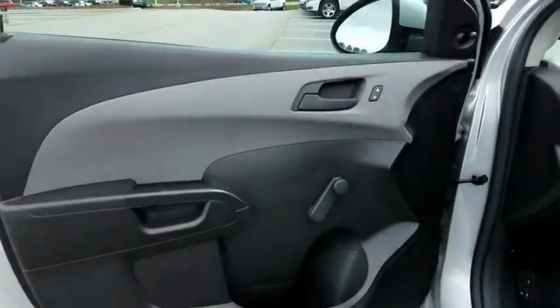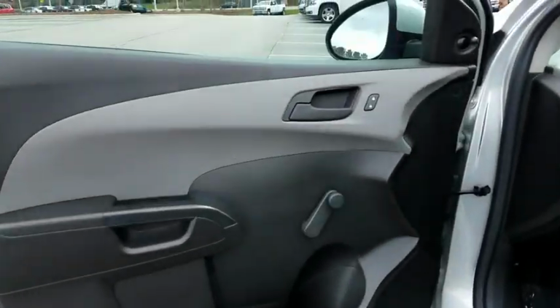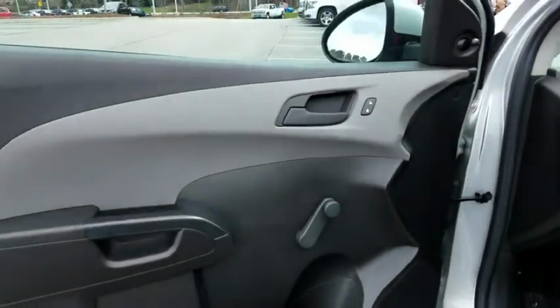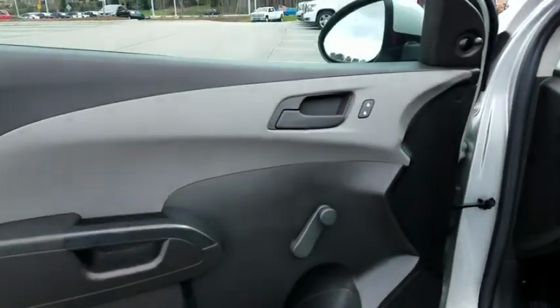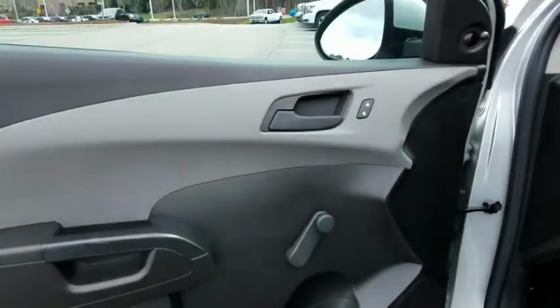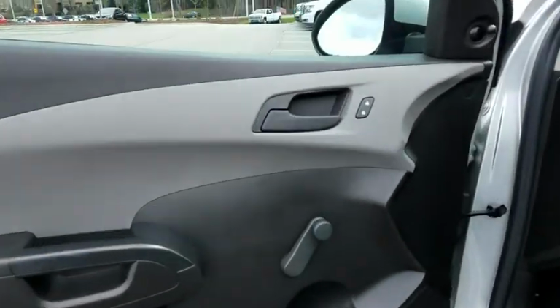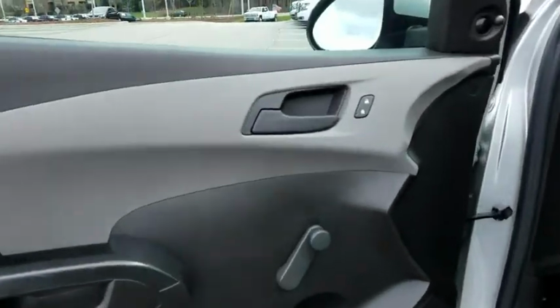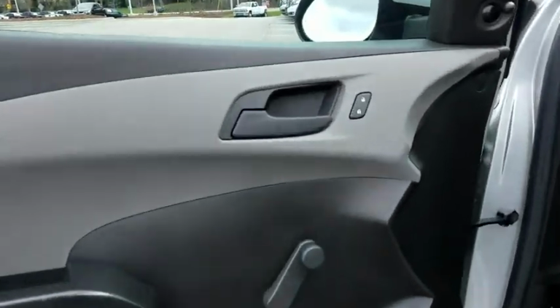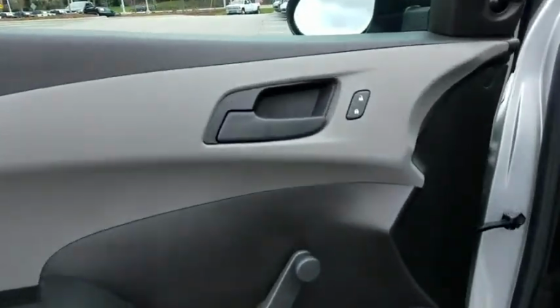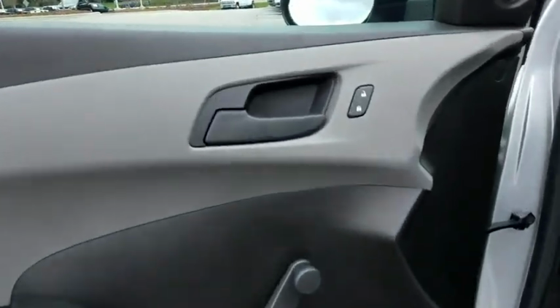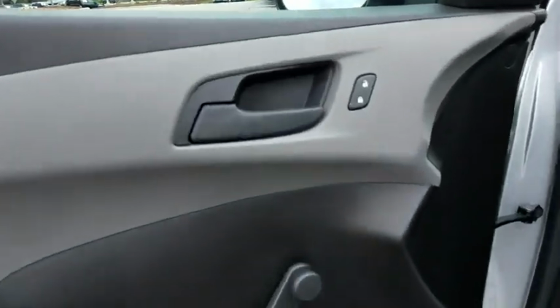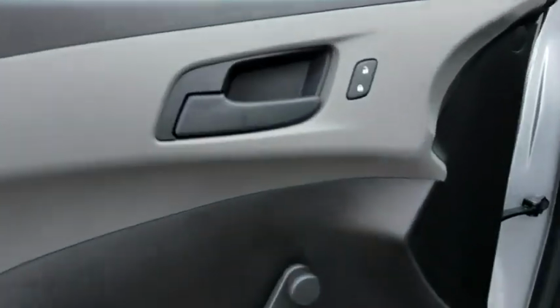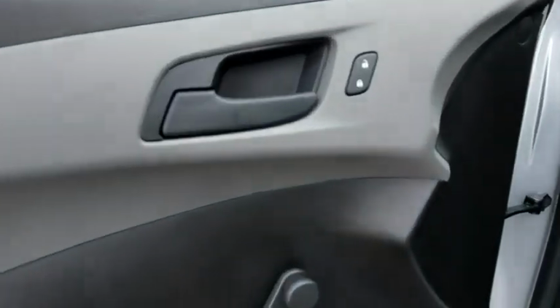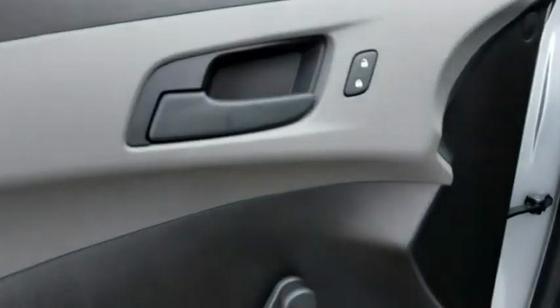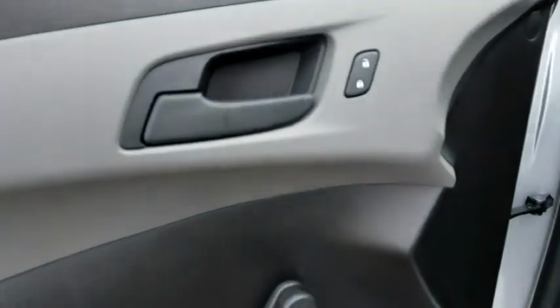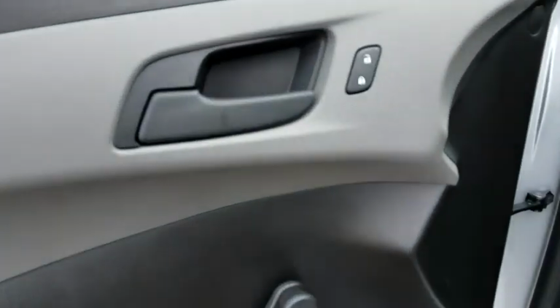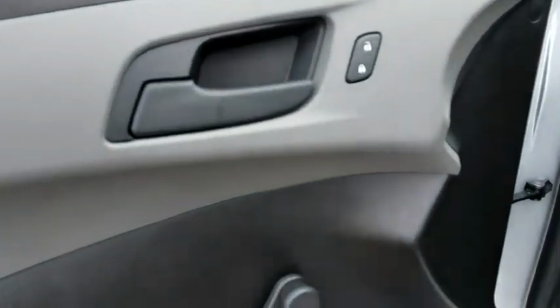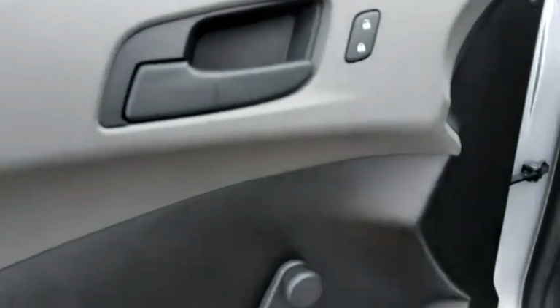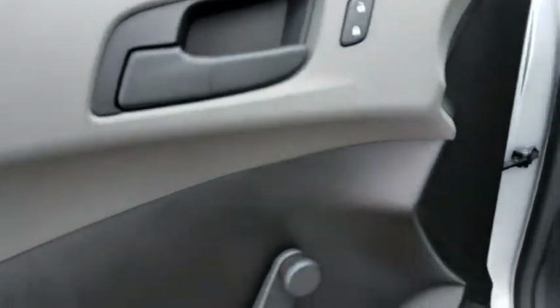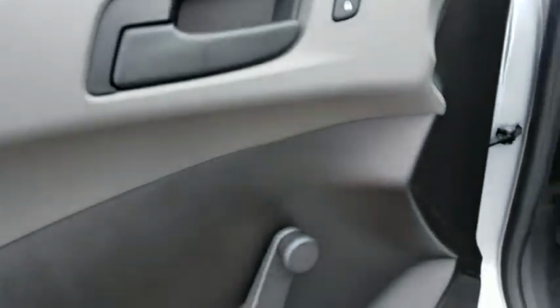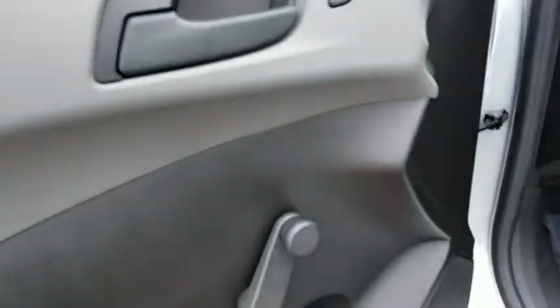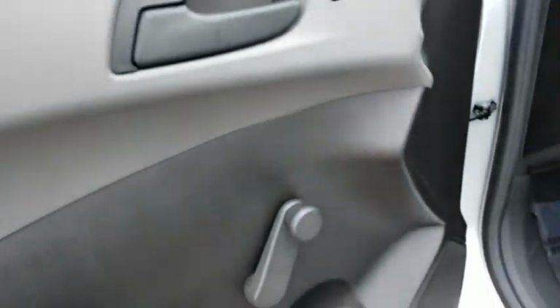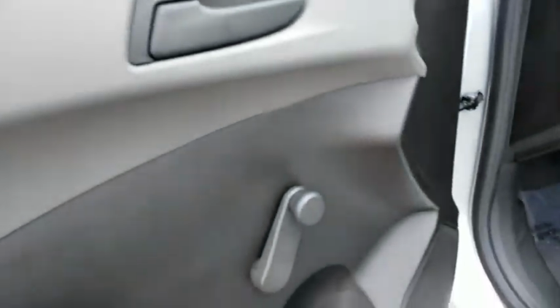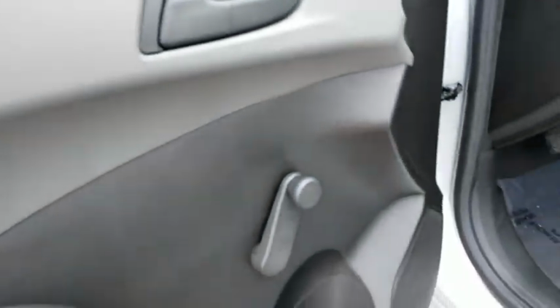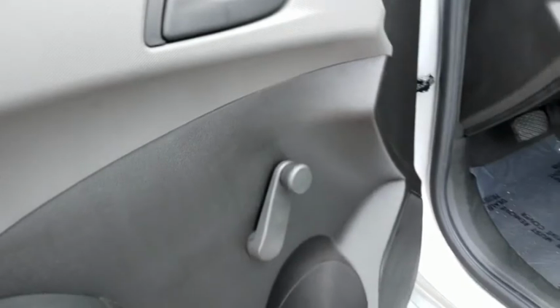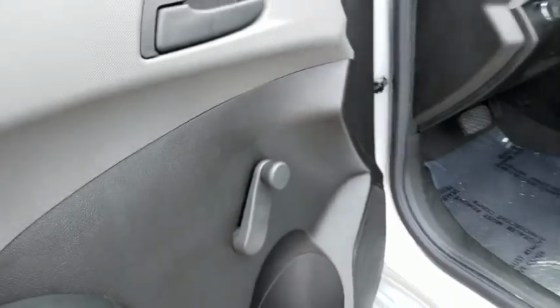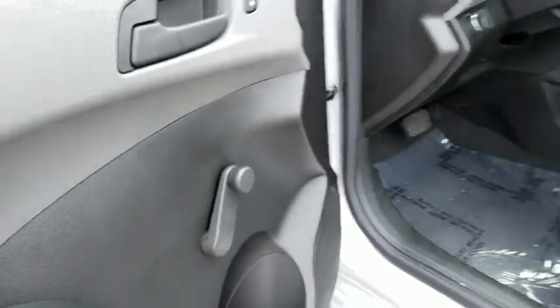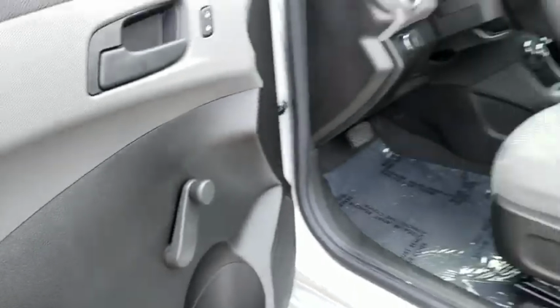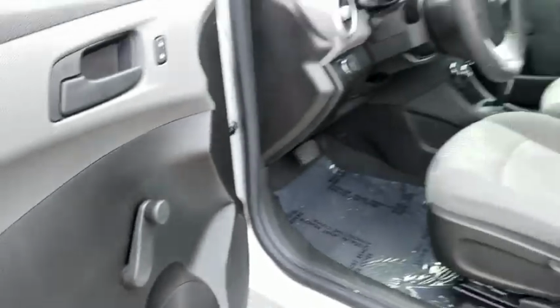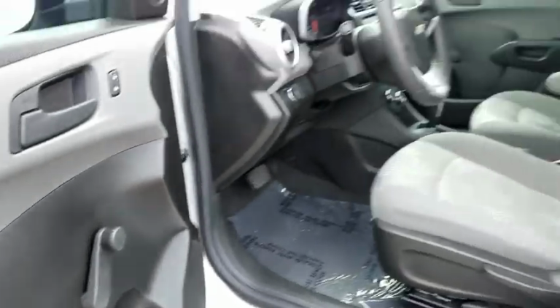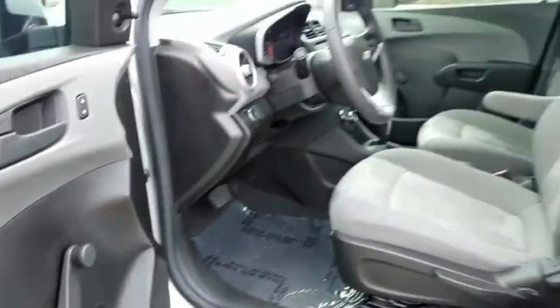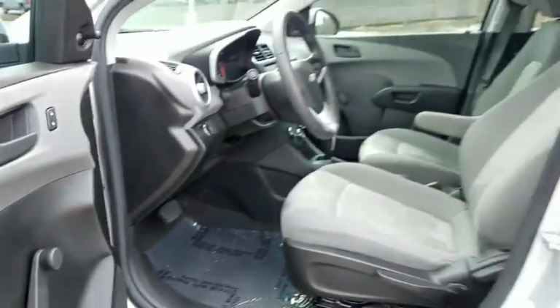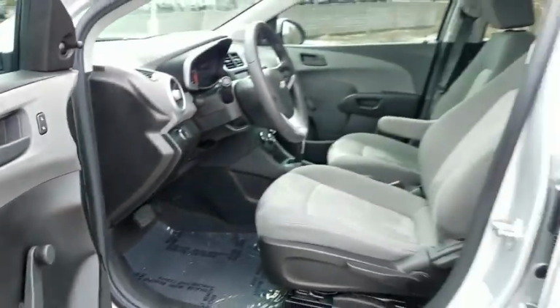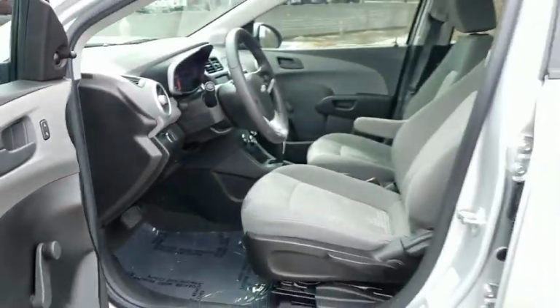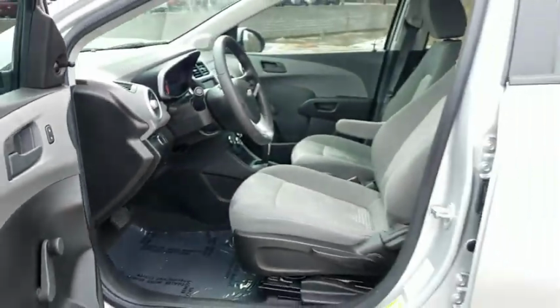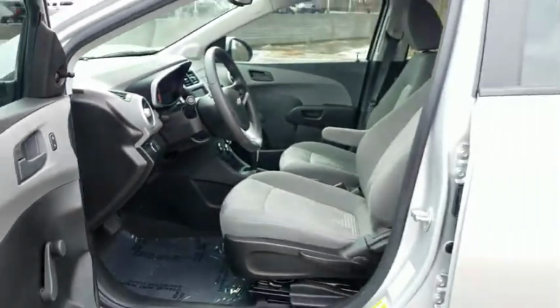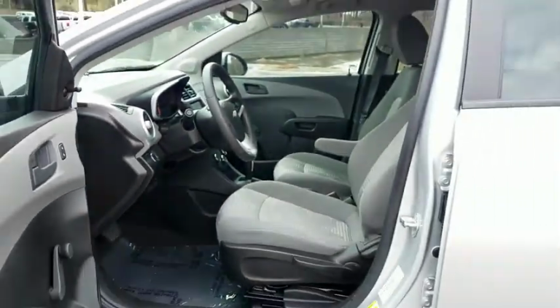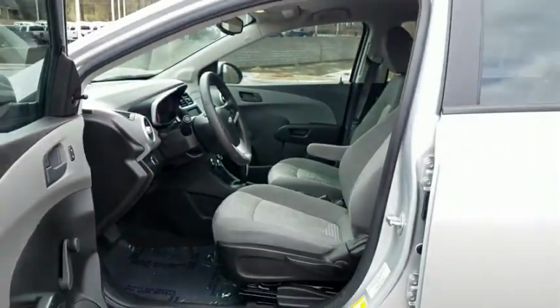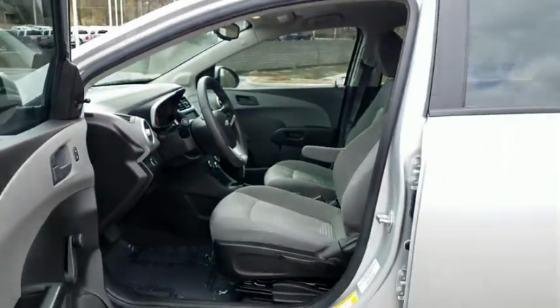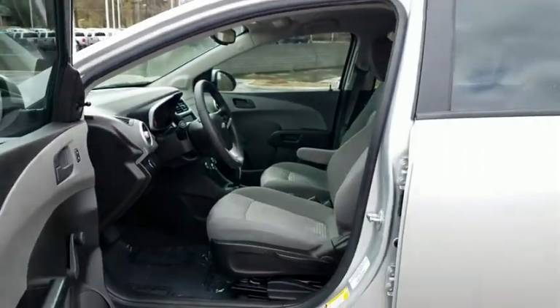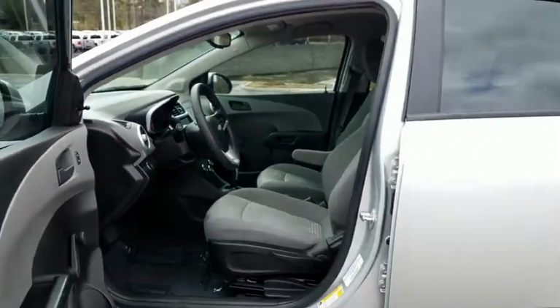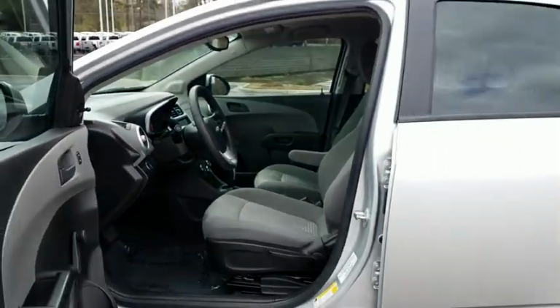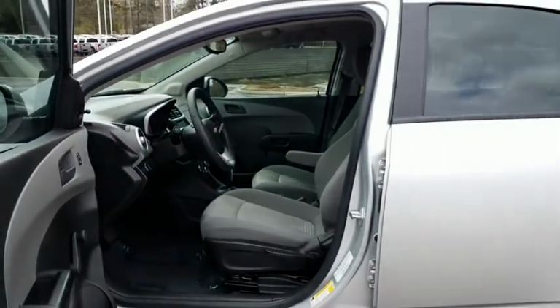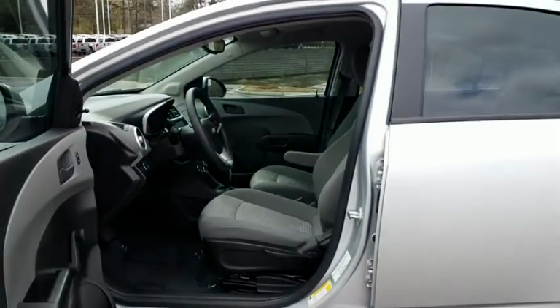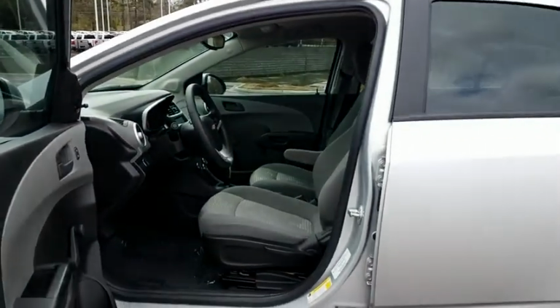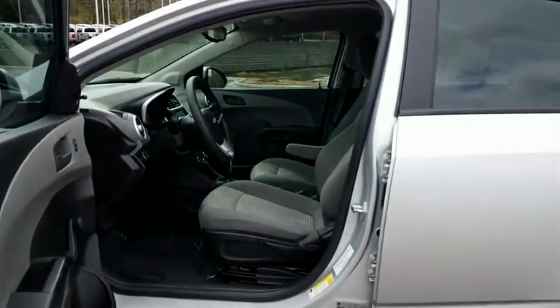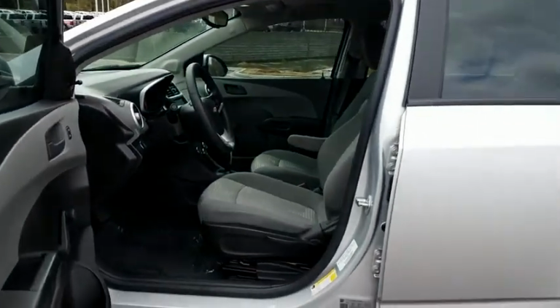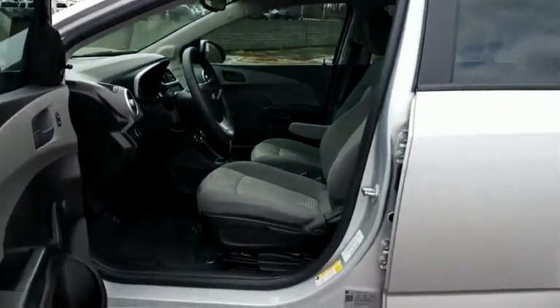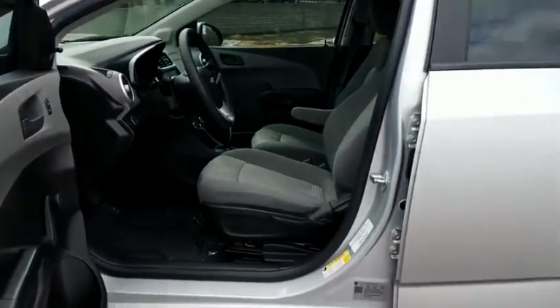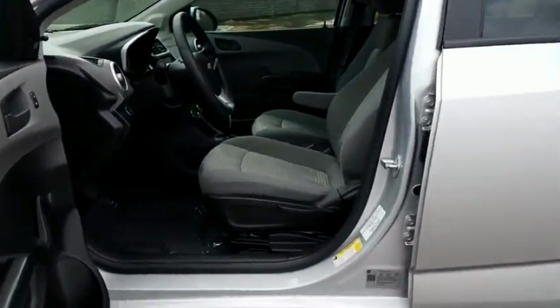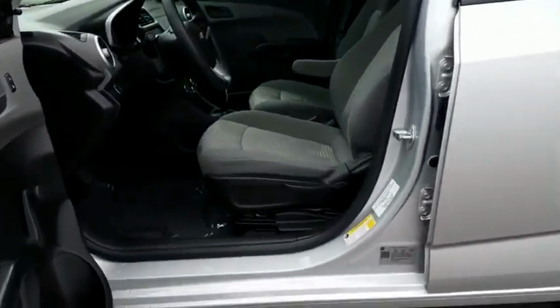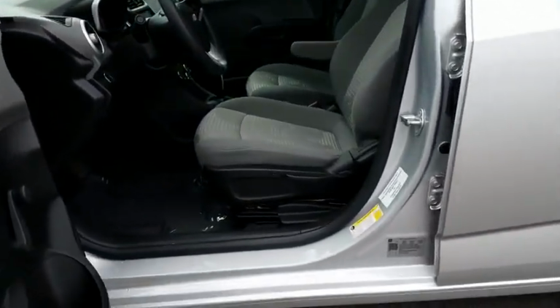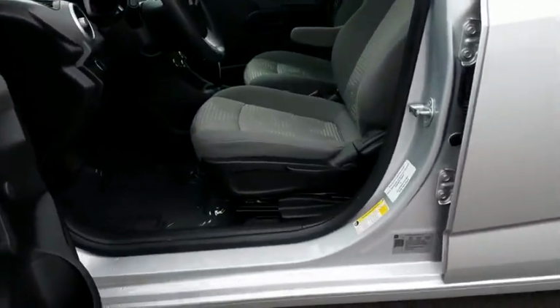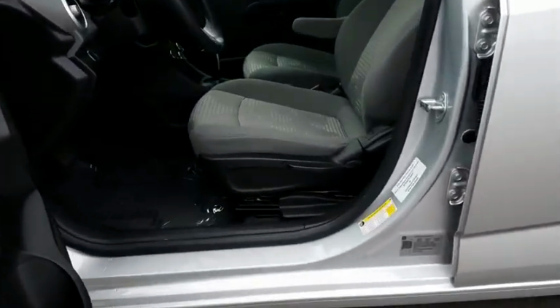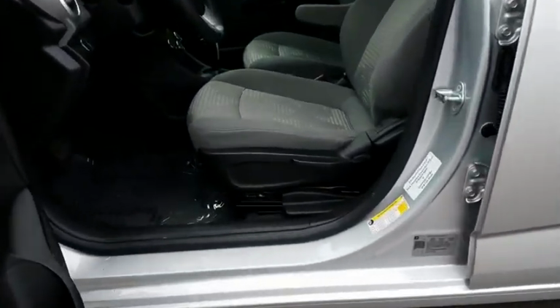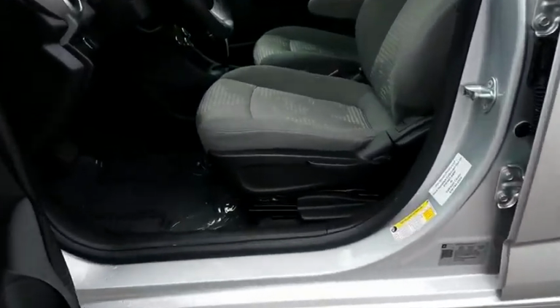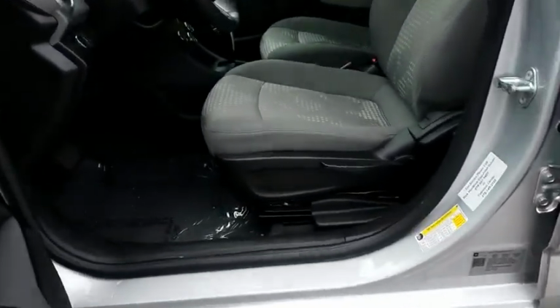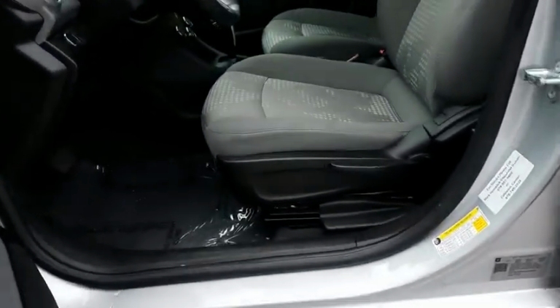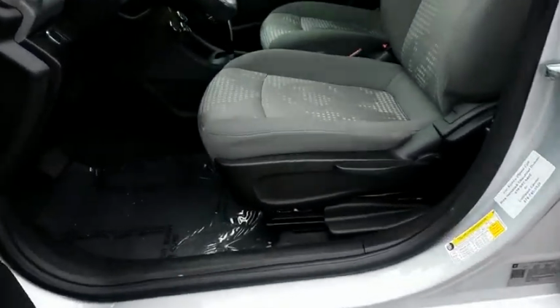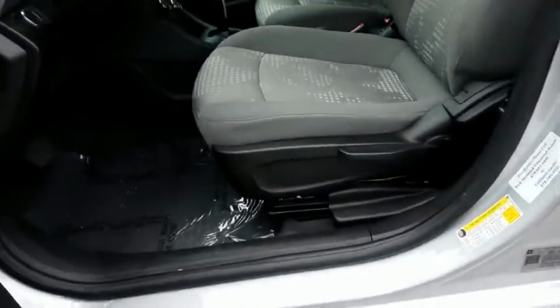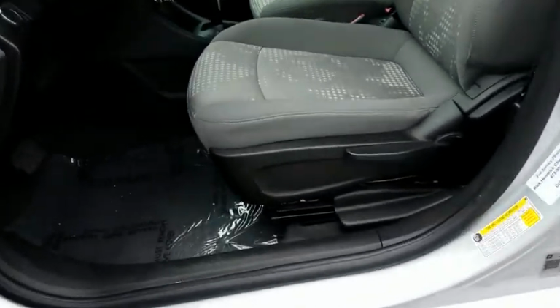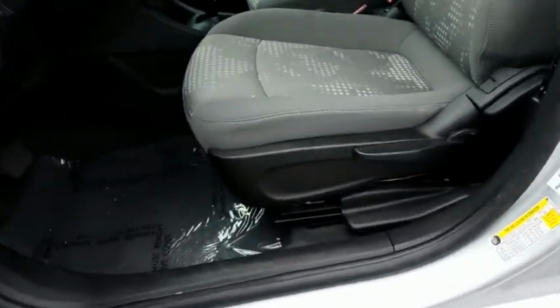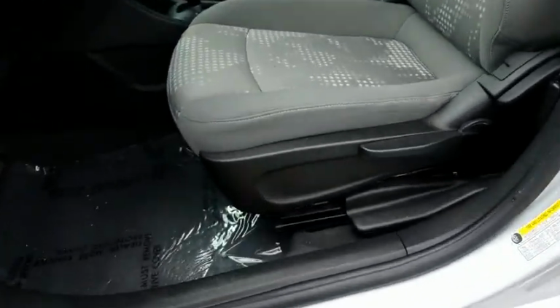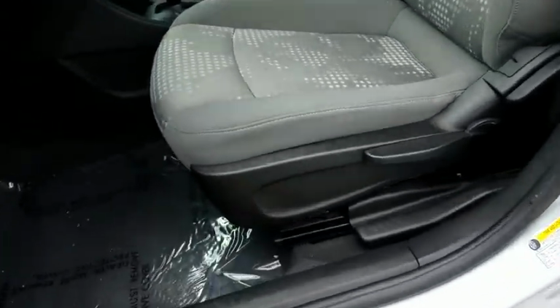Power door locks, passenger airbag, bucket seats, MP3 player, side head airbag, trip computer.